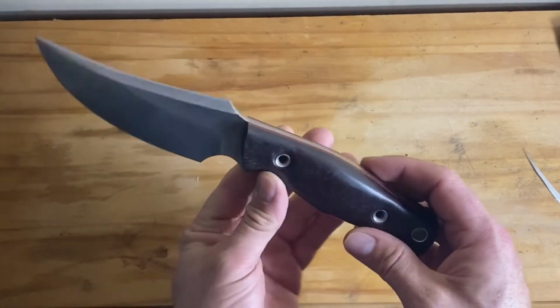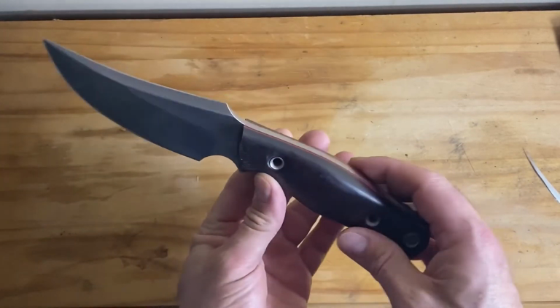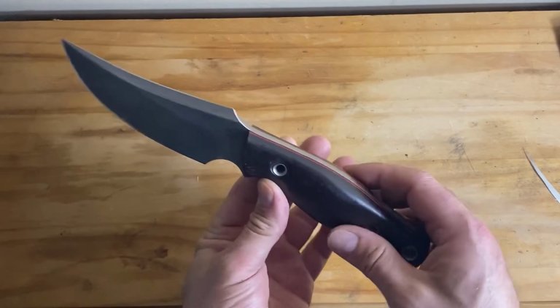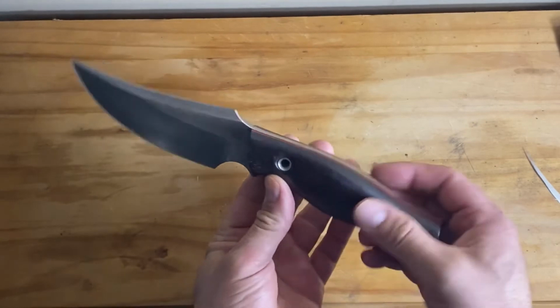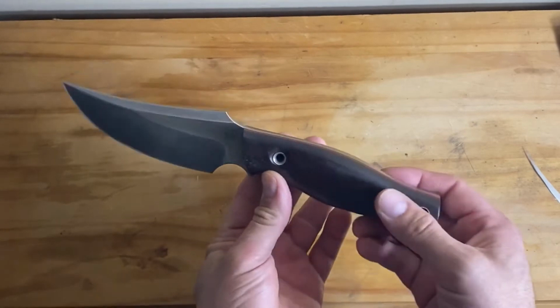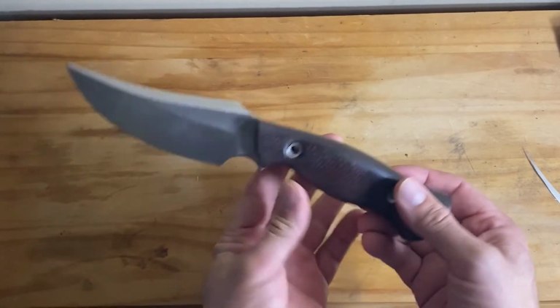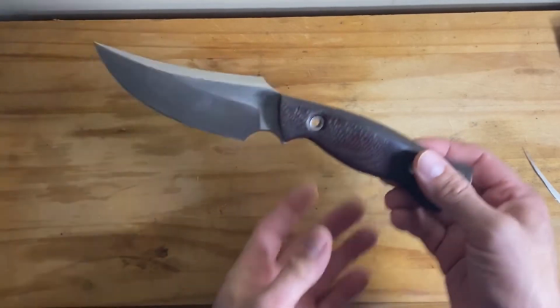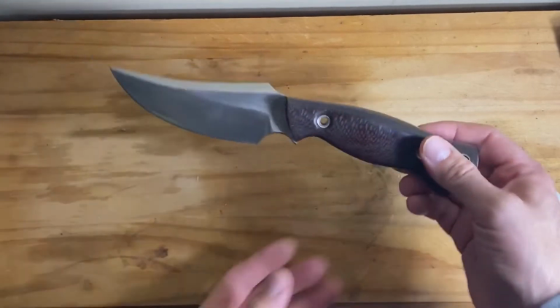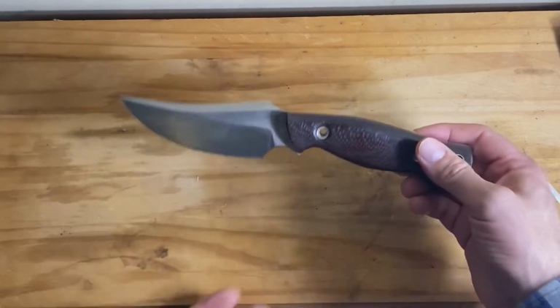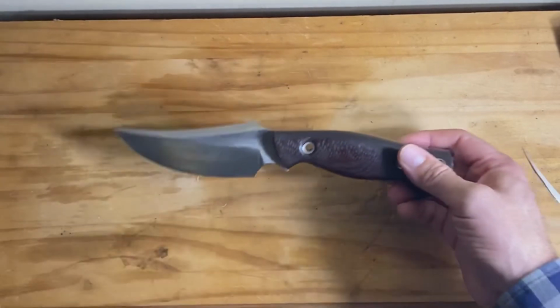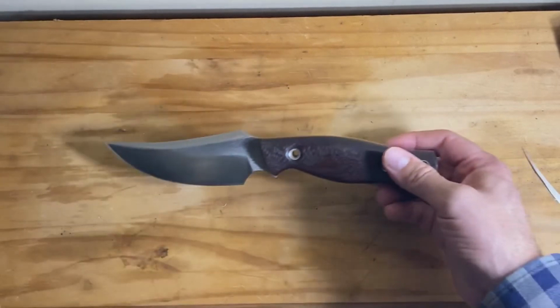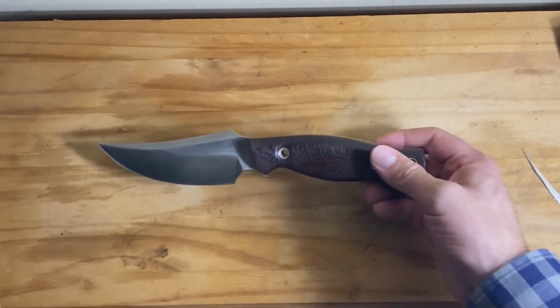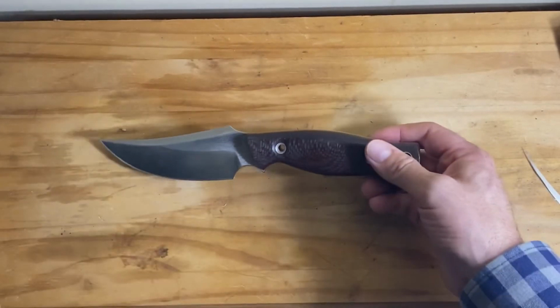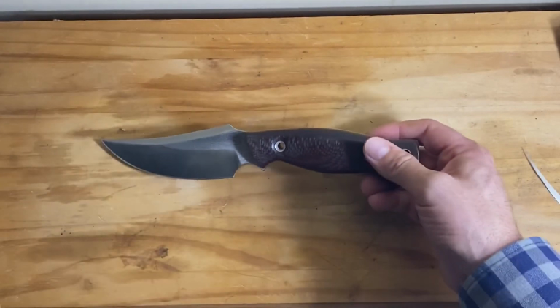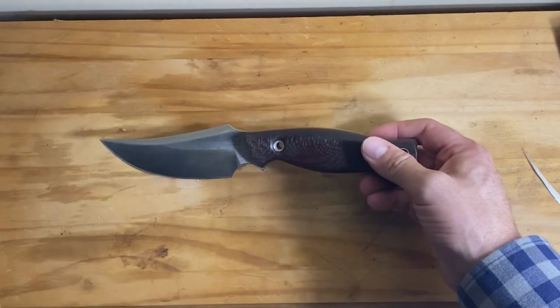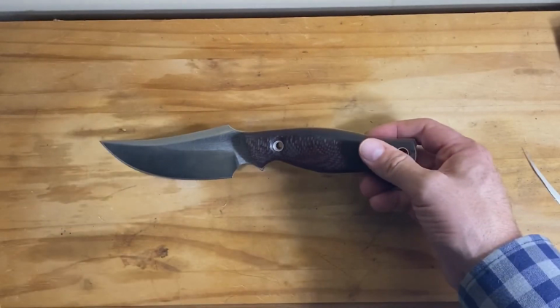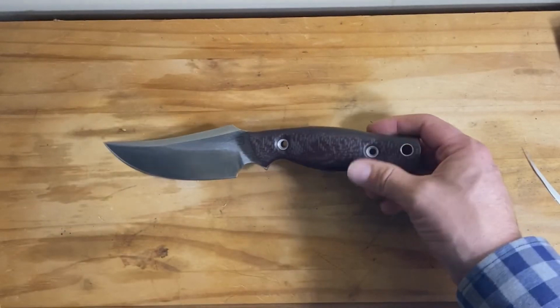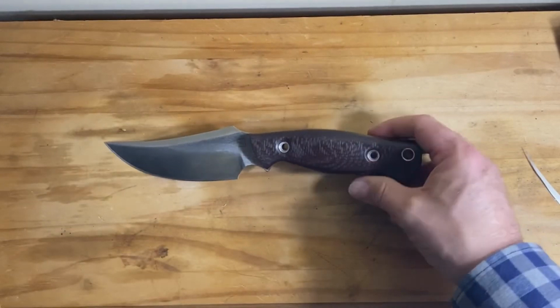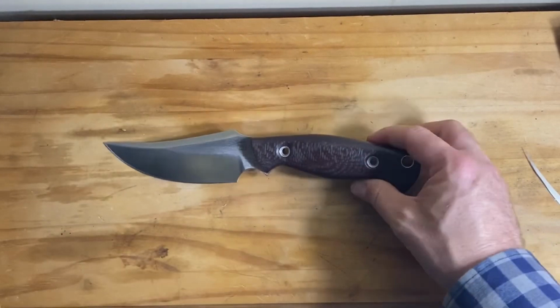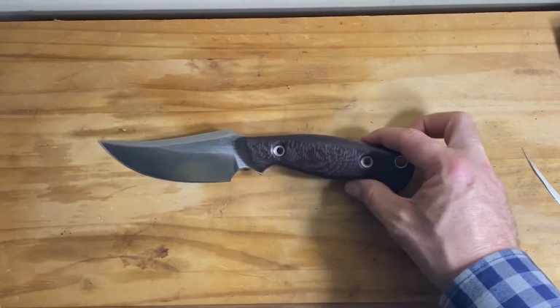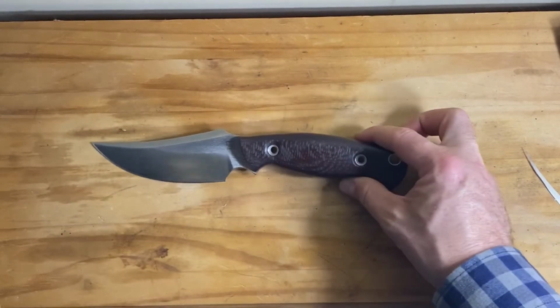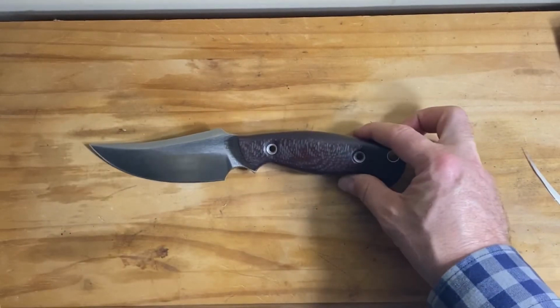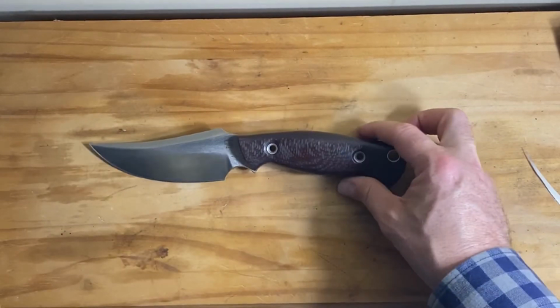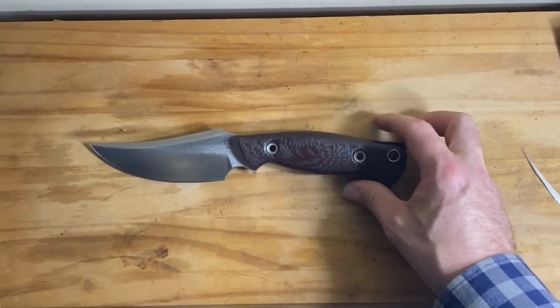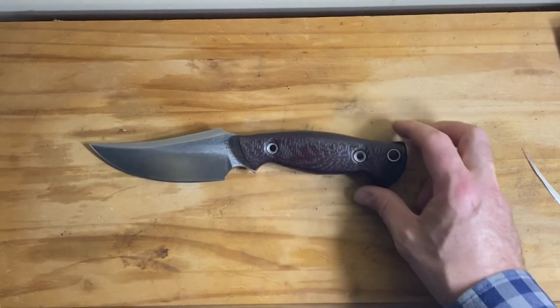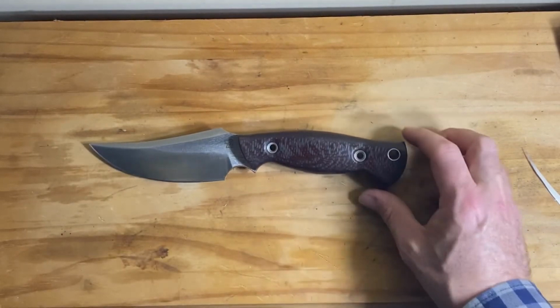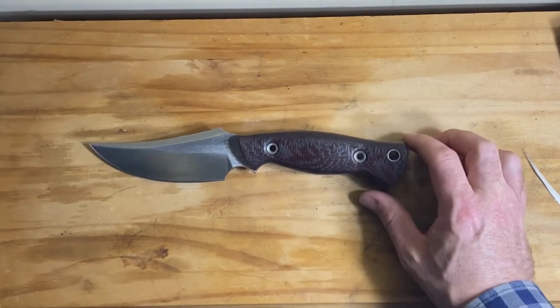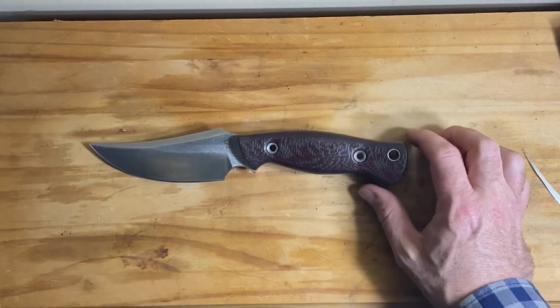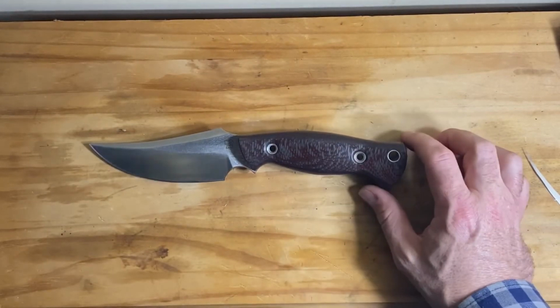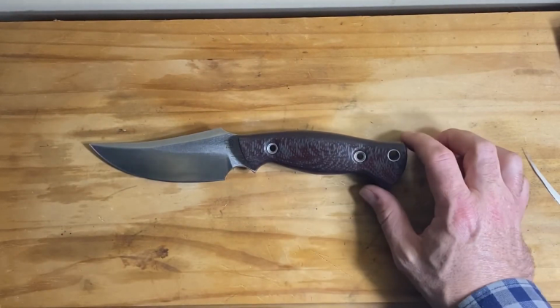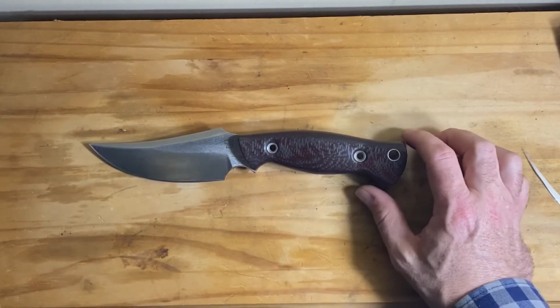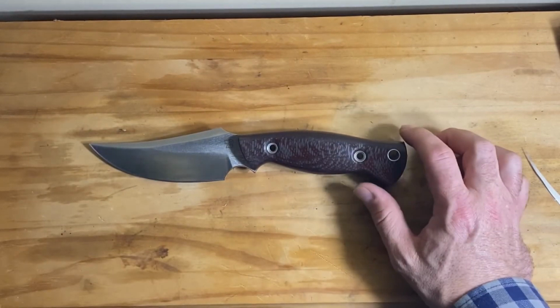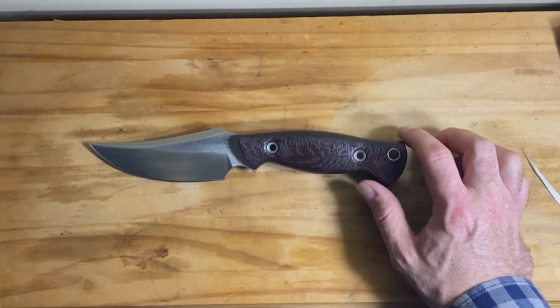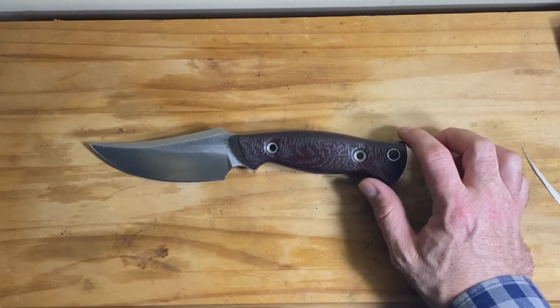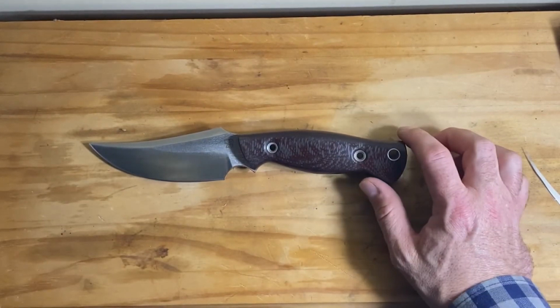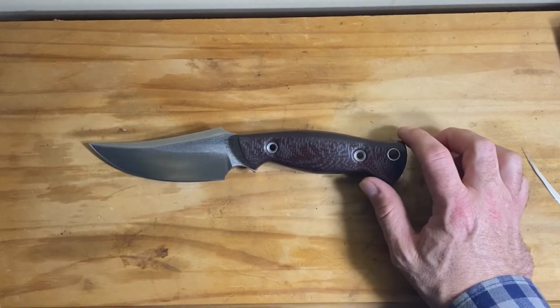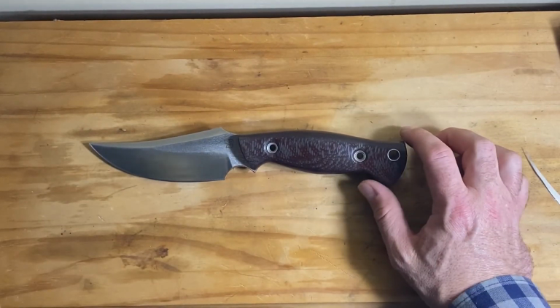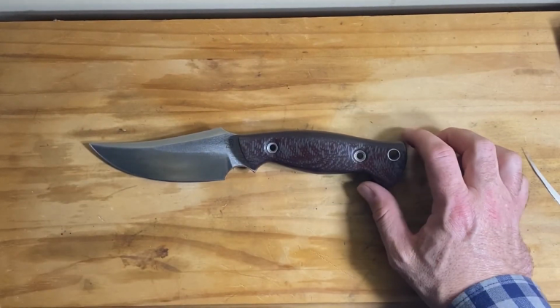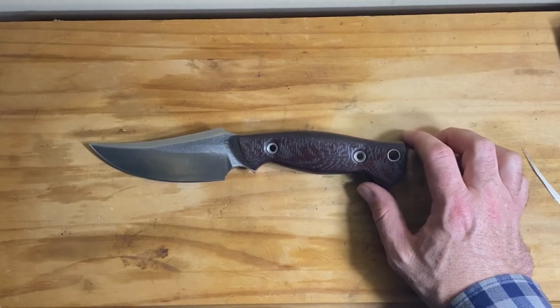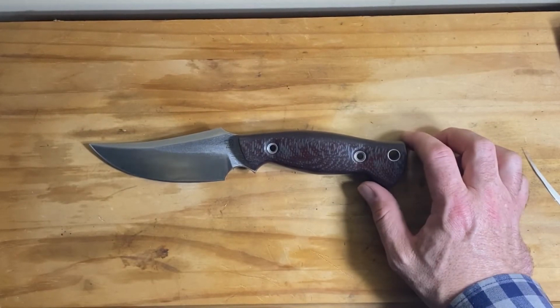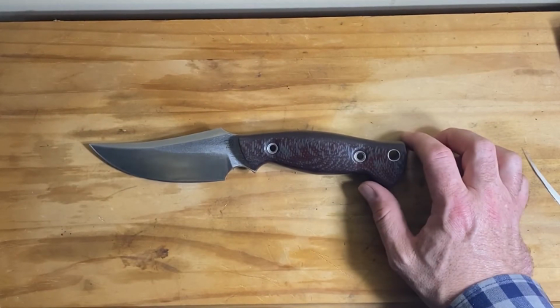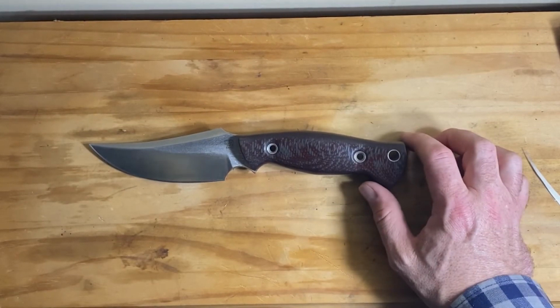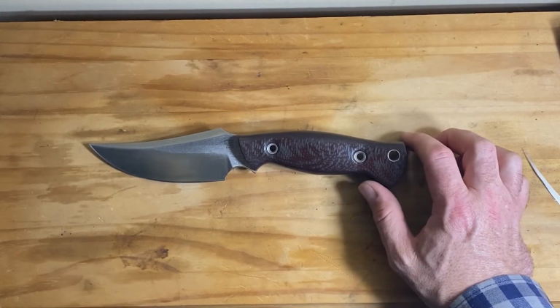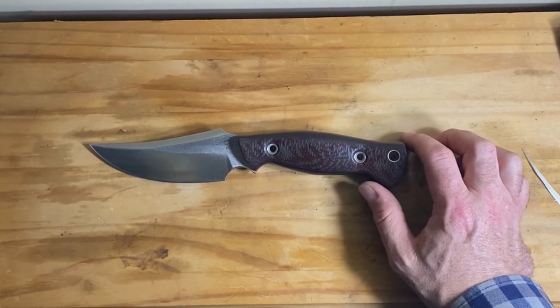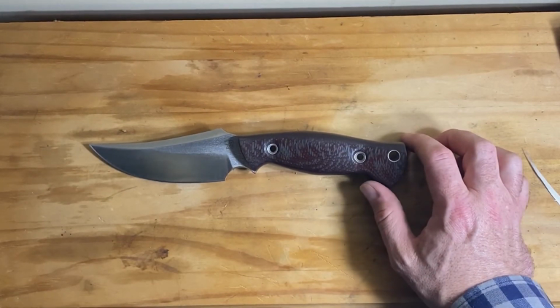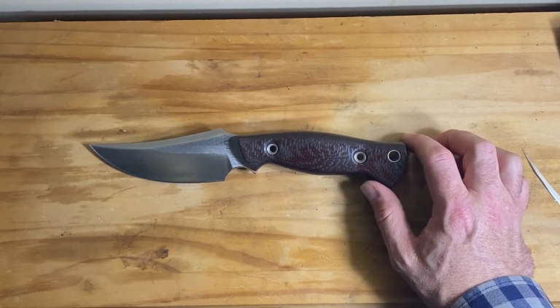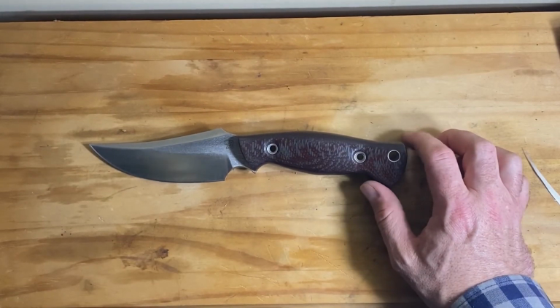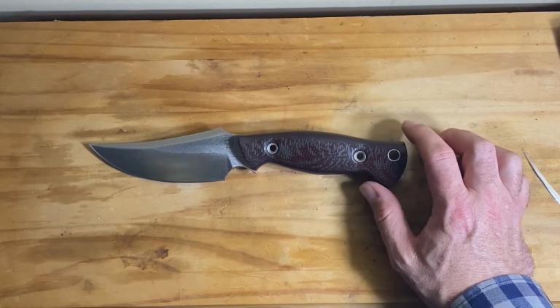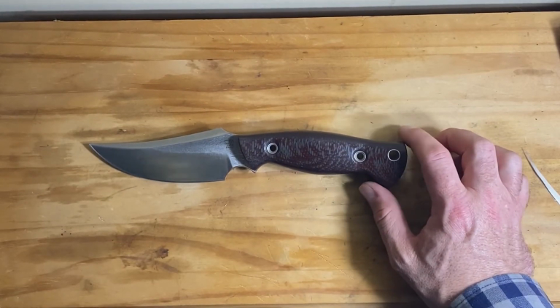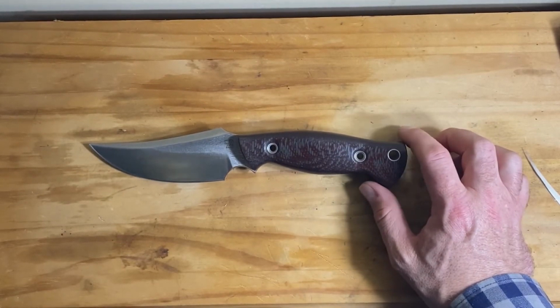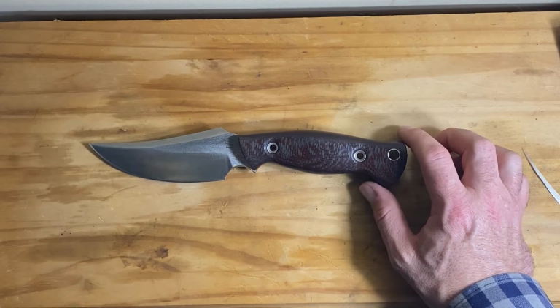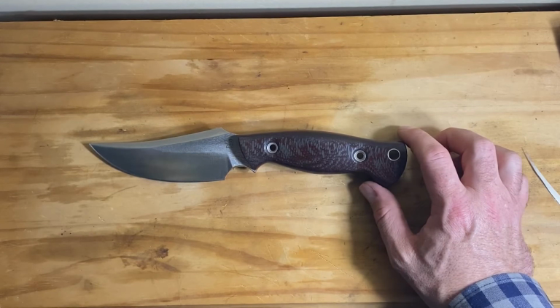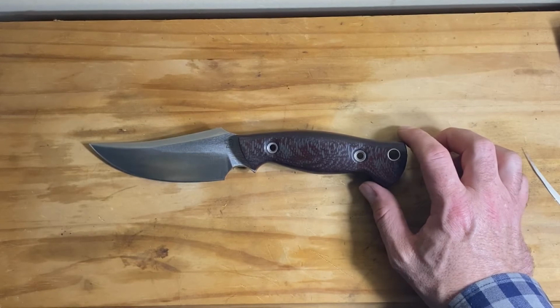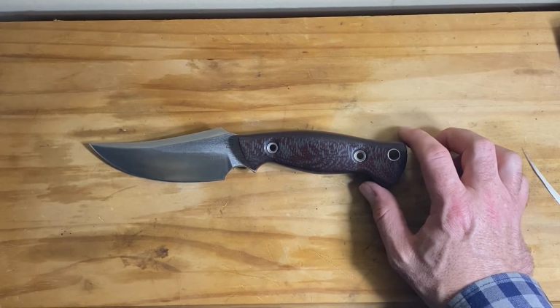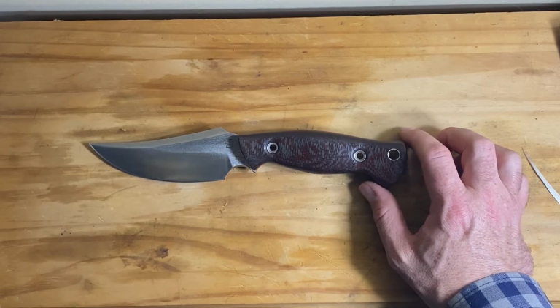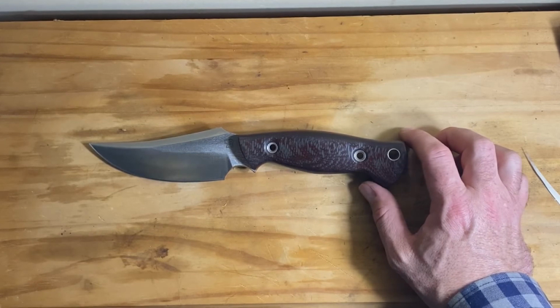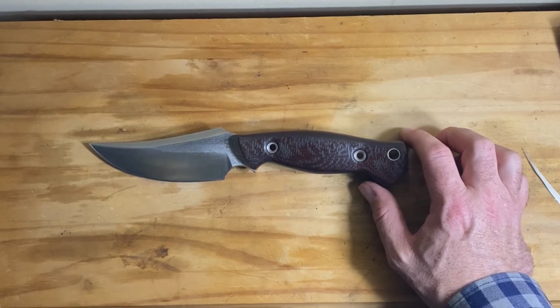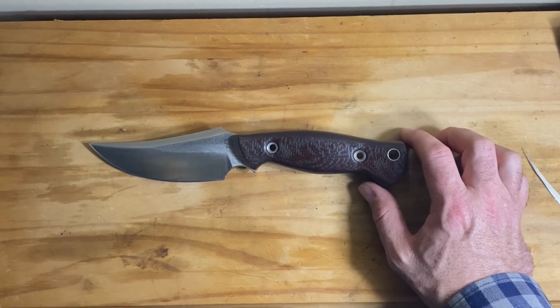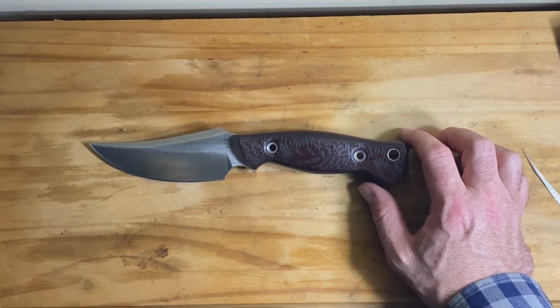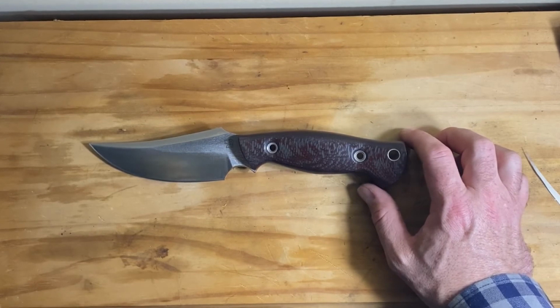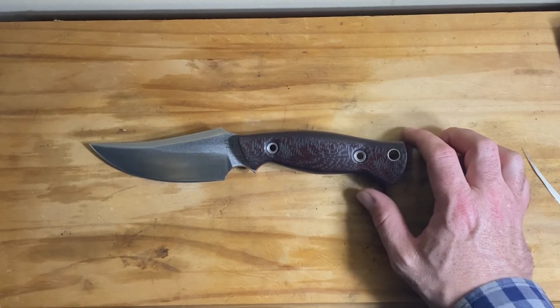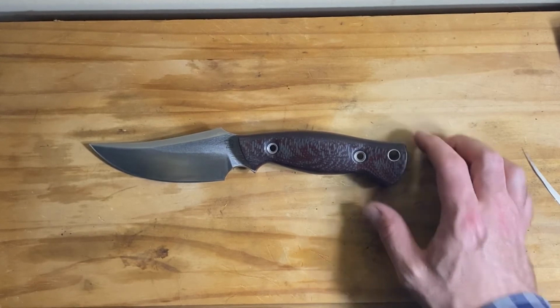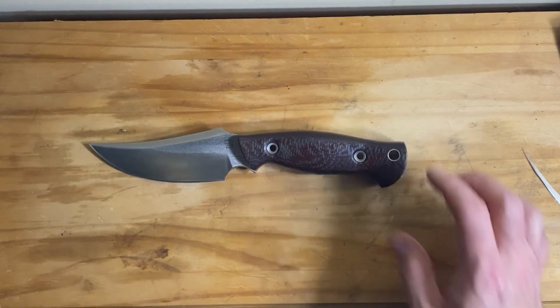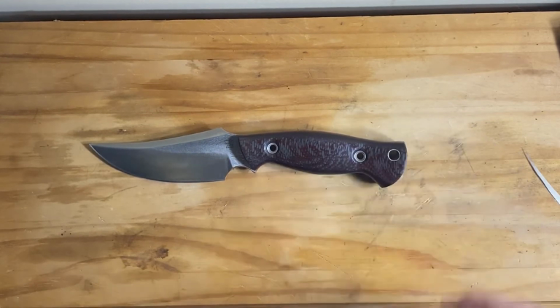Yeah, definitely one of the prettier knives that I've got in my collection, for sure.